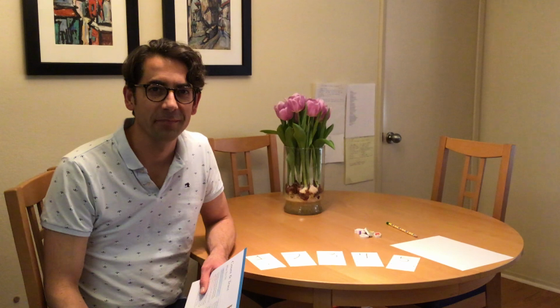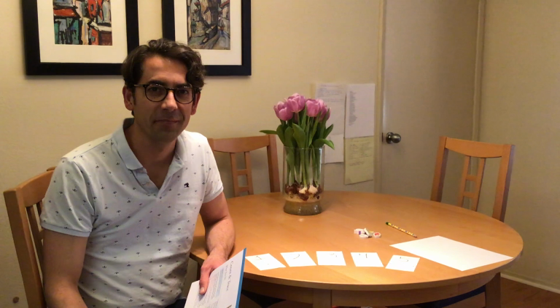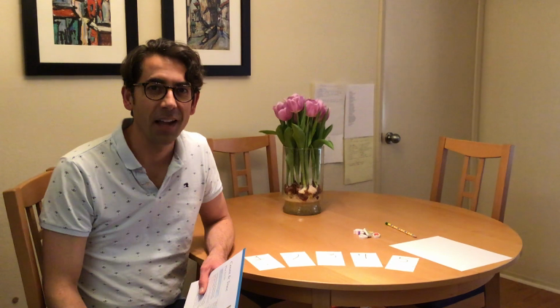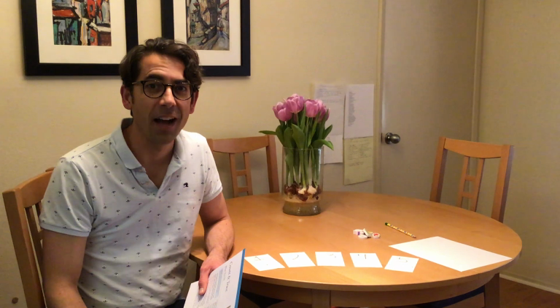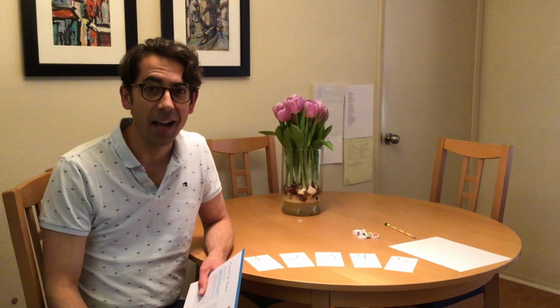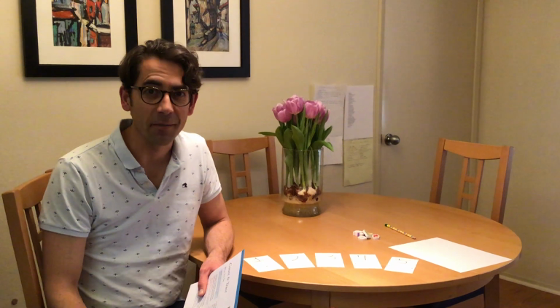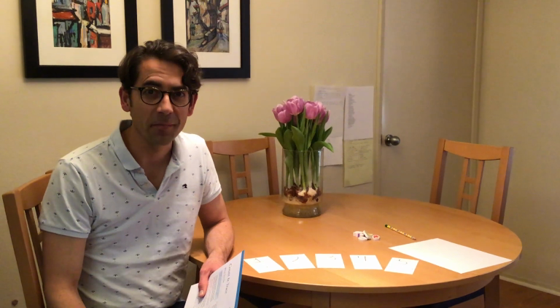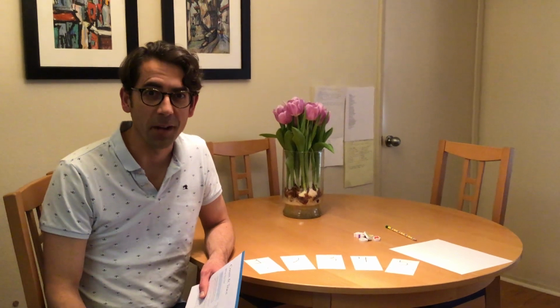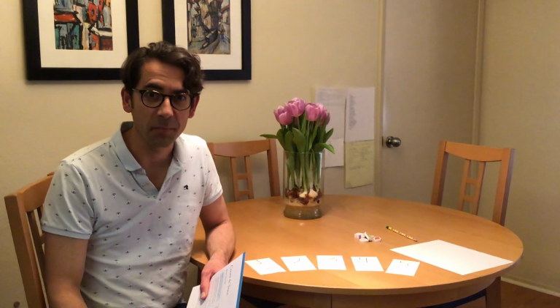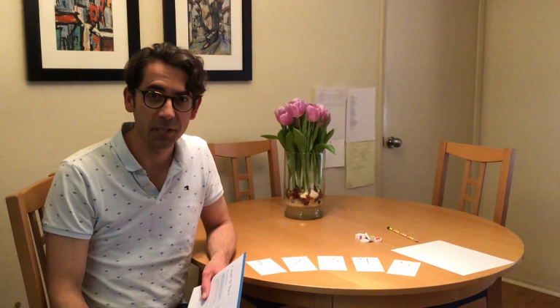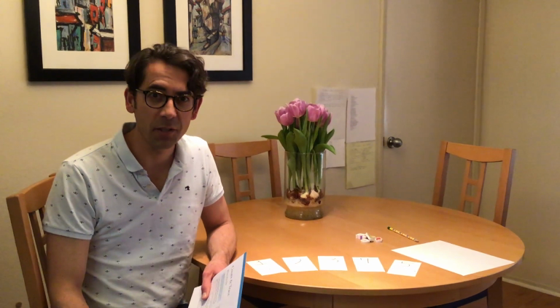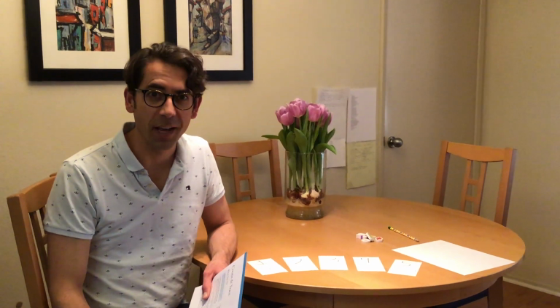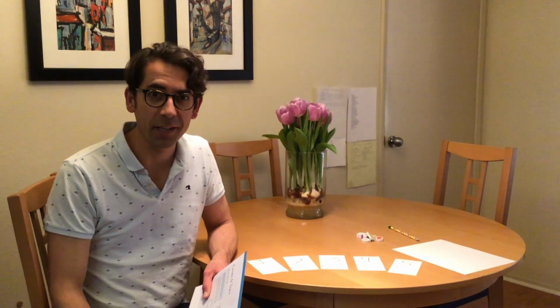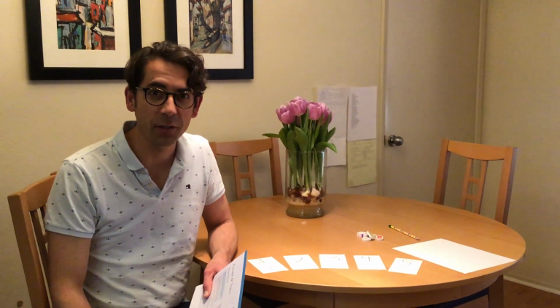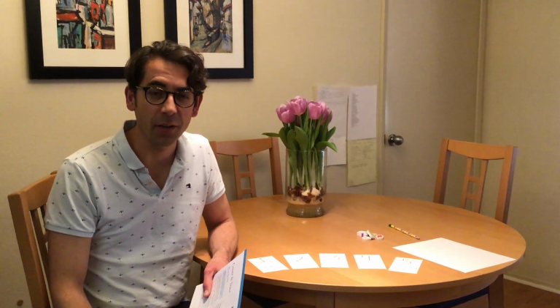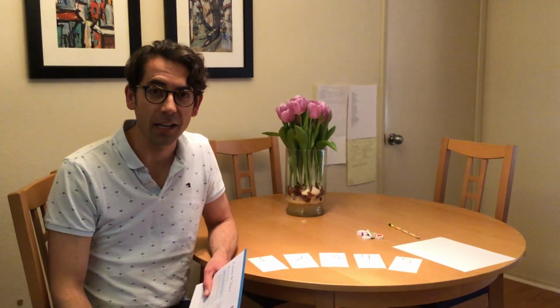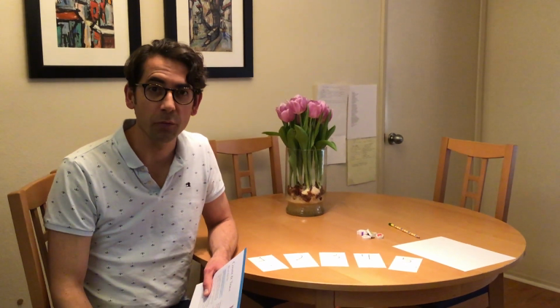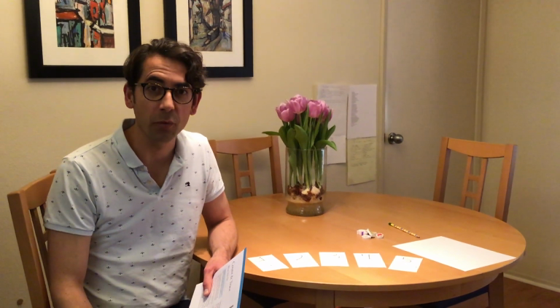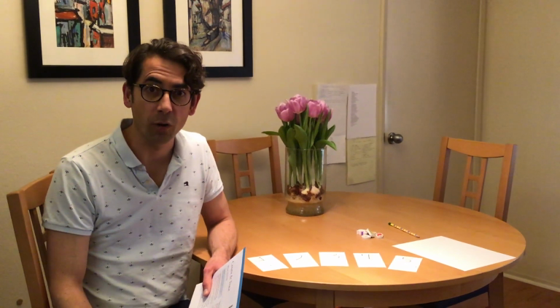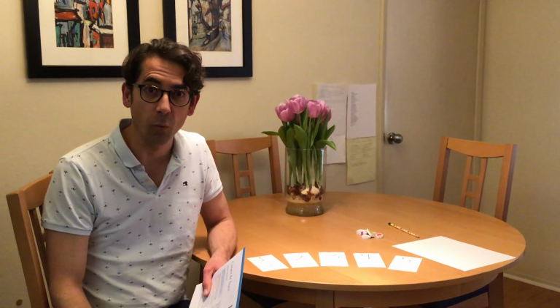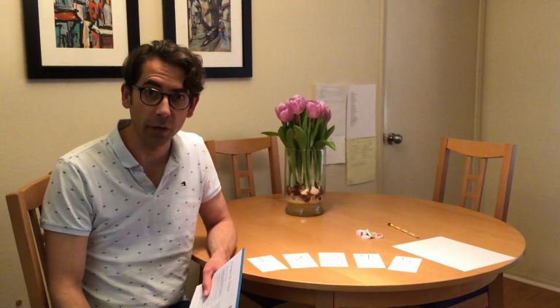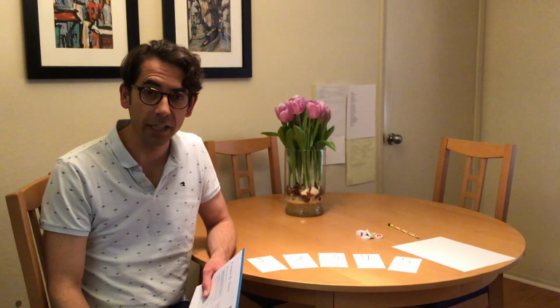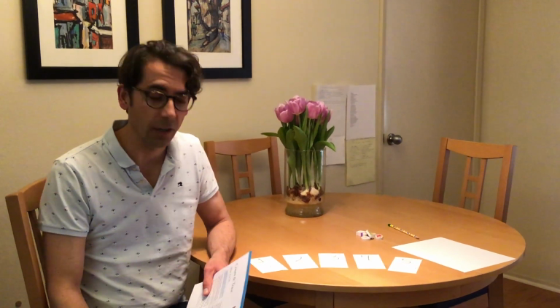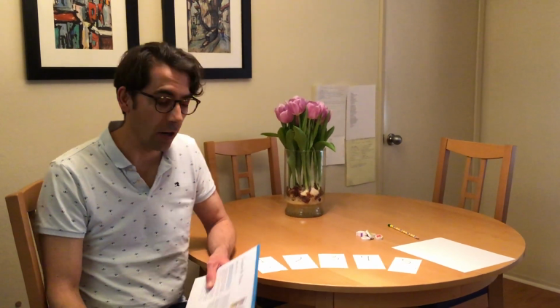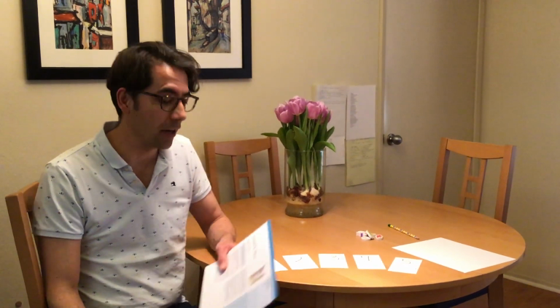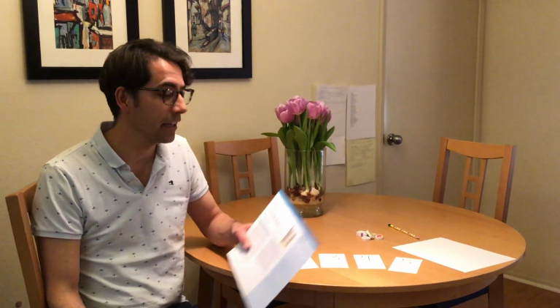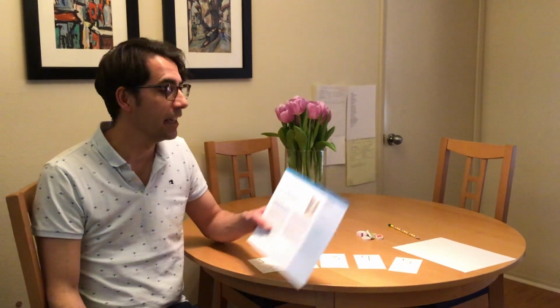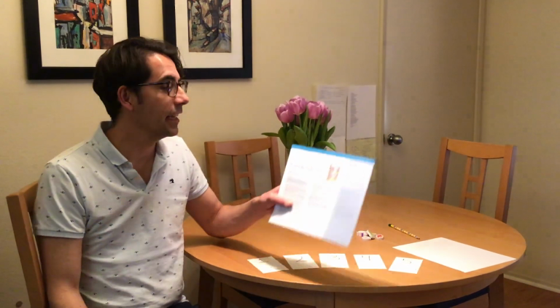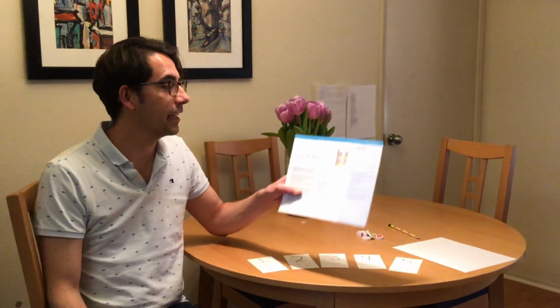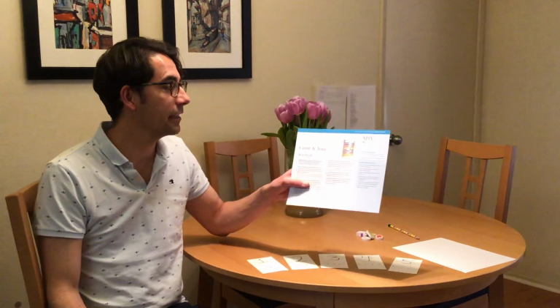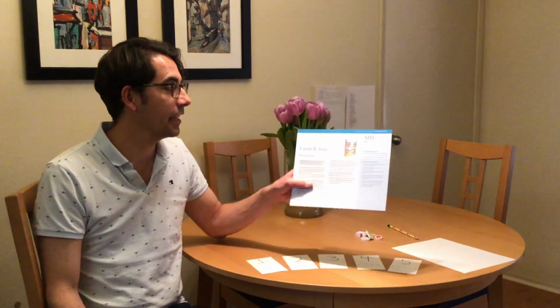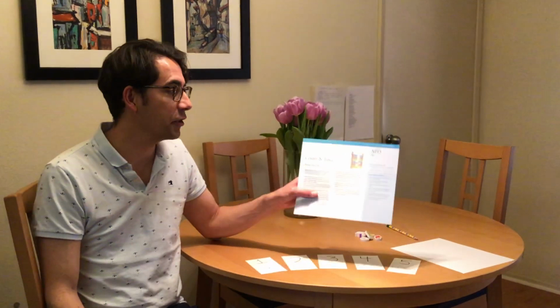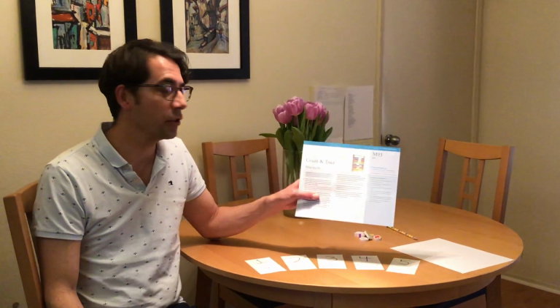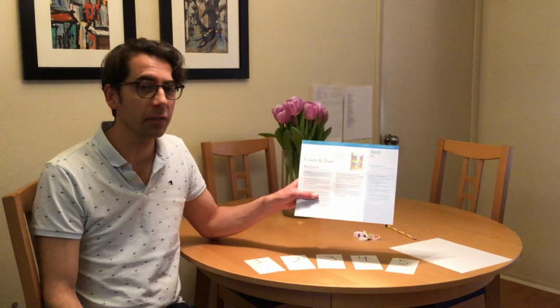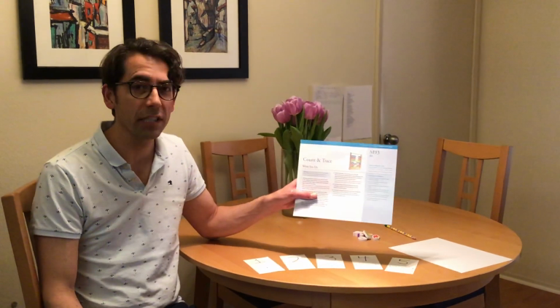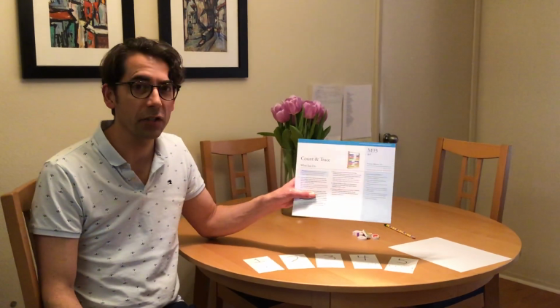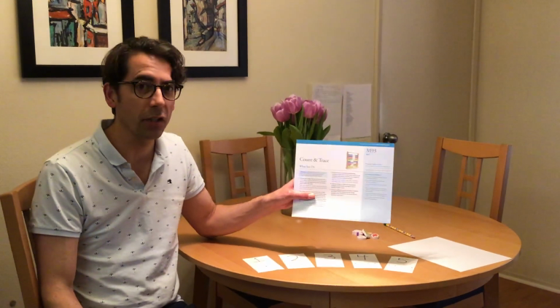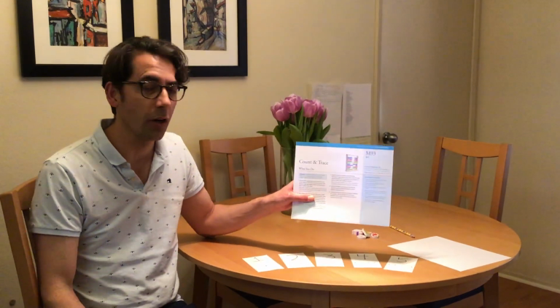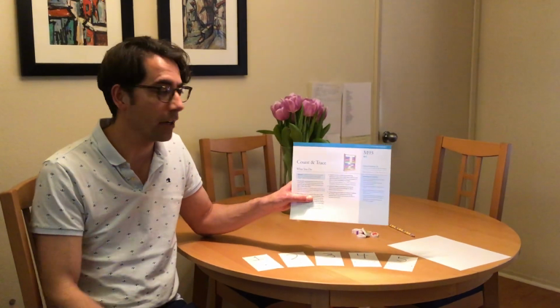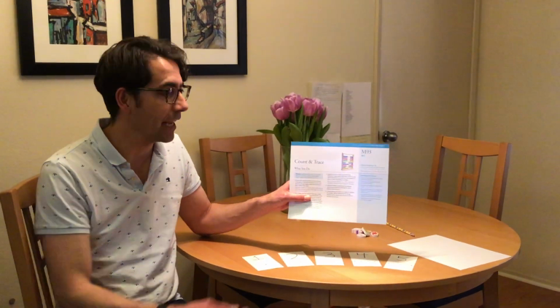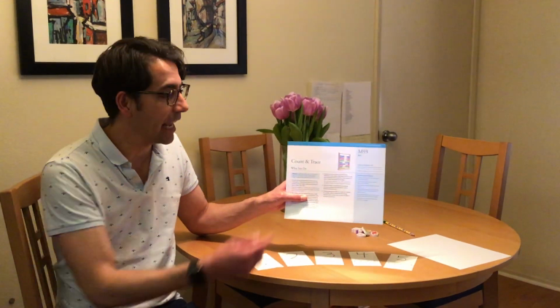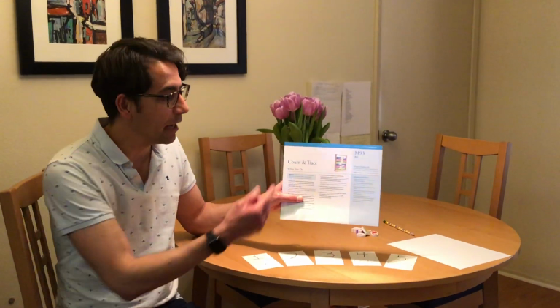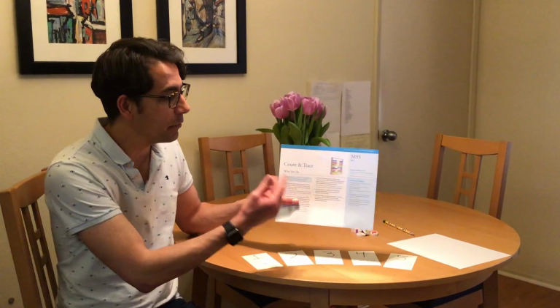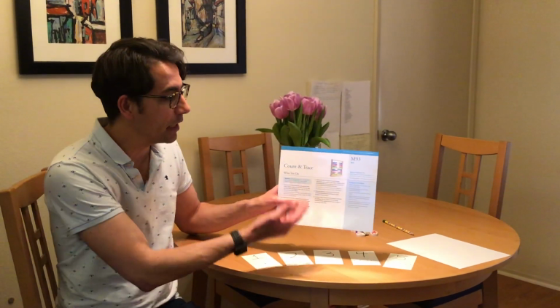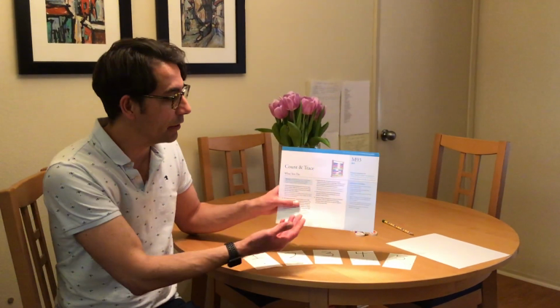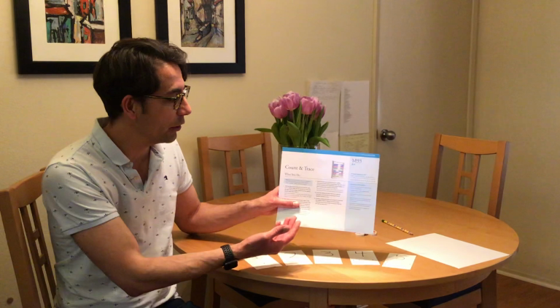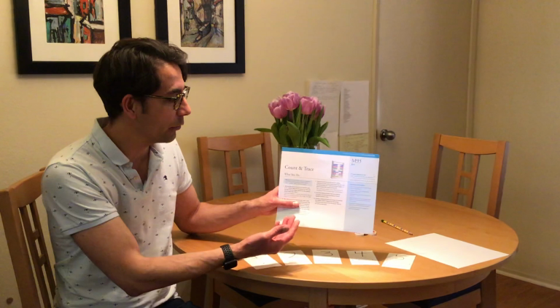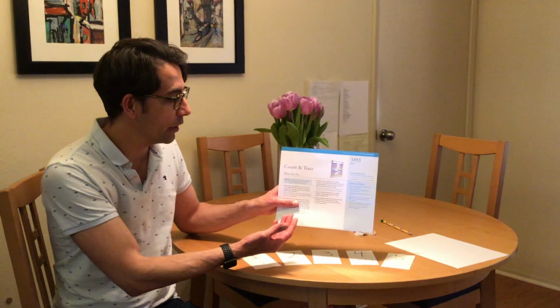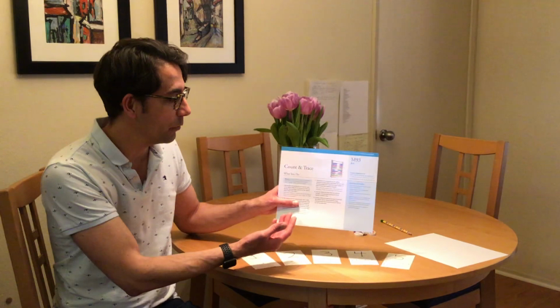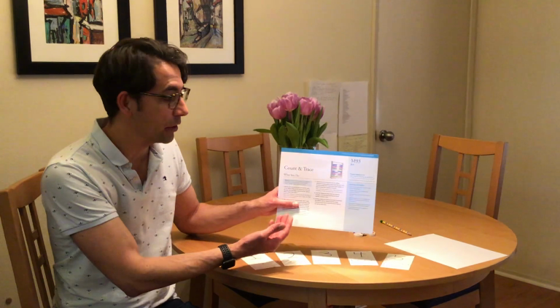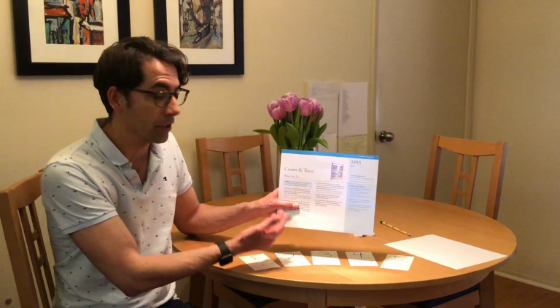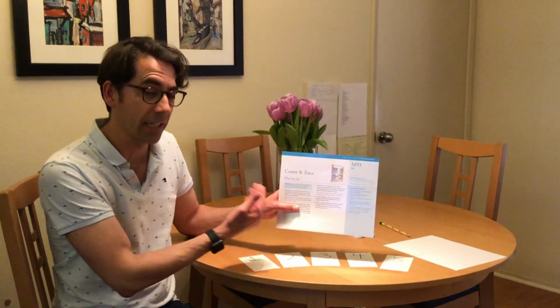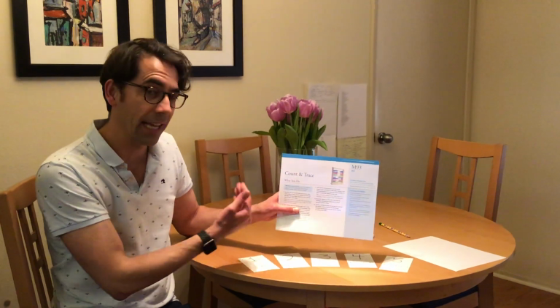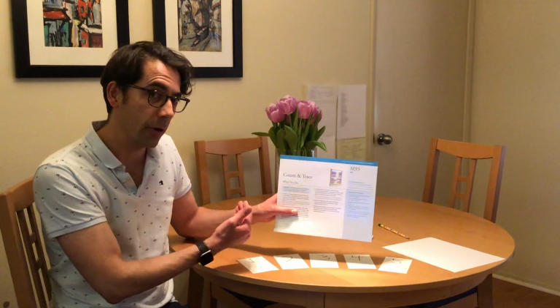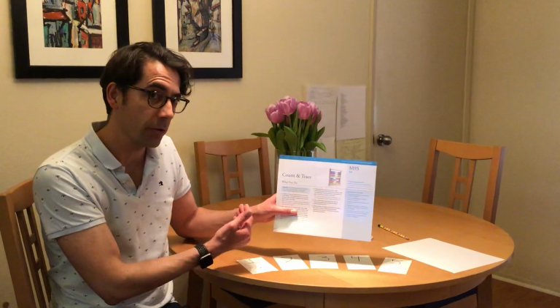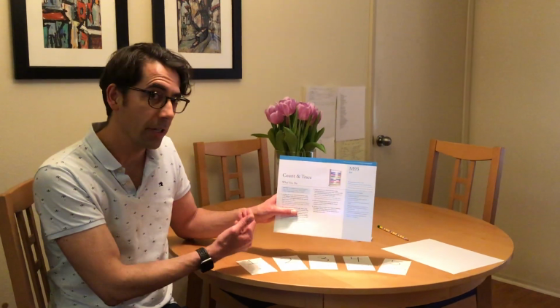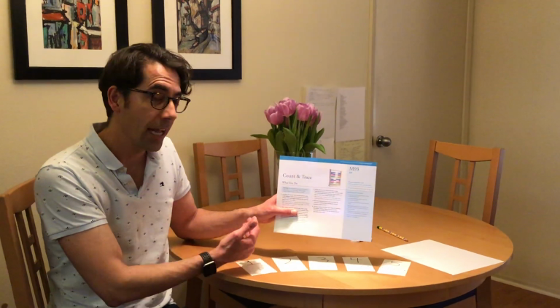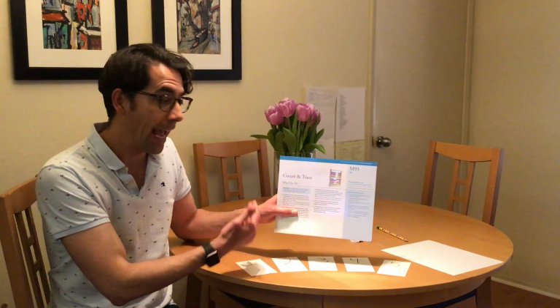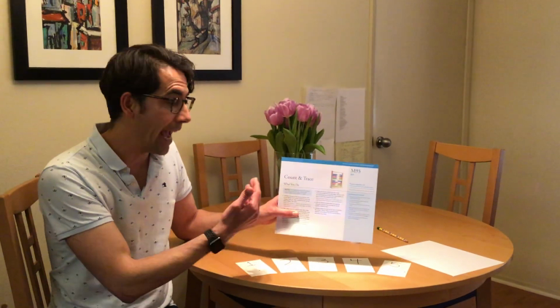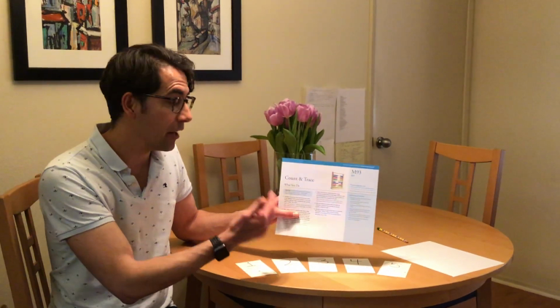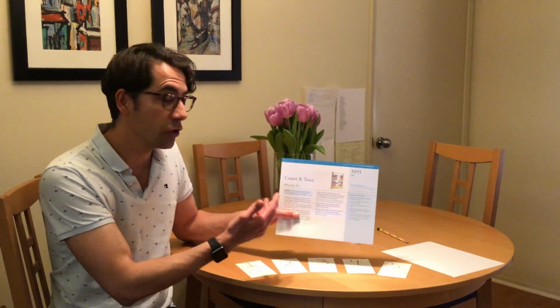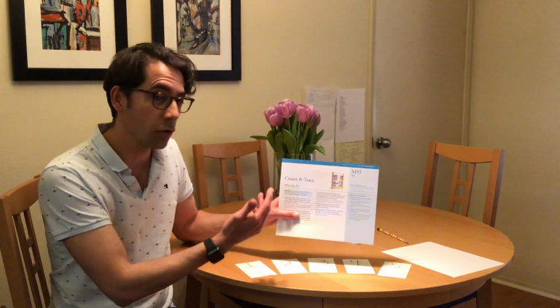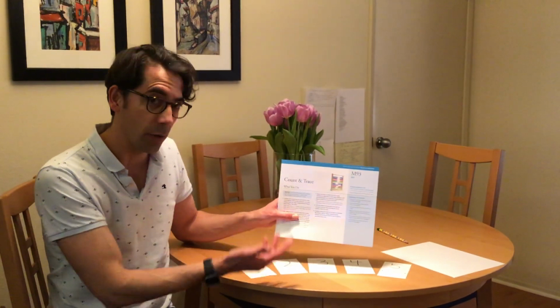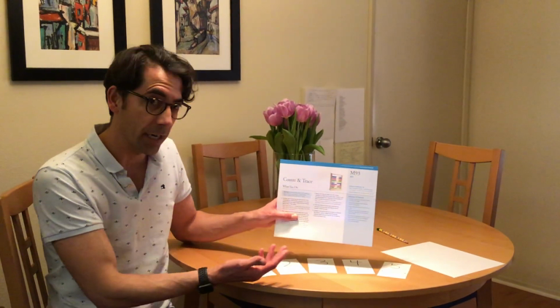Hi, I'm Teacher Edgar, and we are working on intentional teaching card M93, which is Count and Trace.